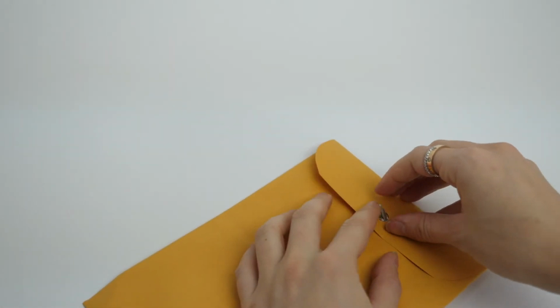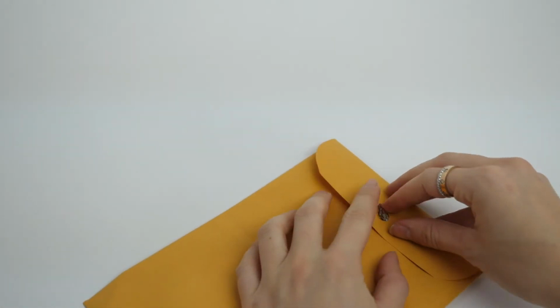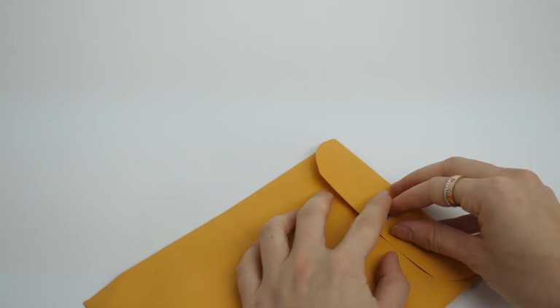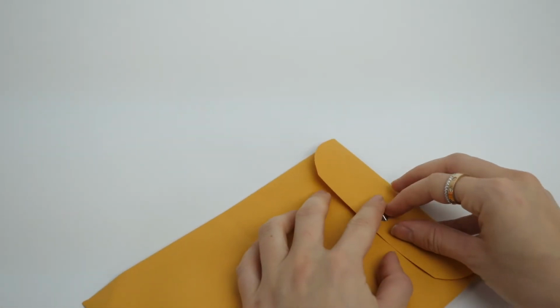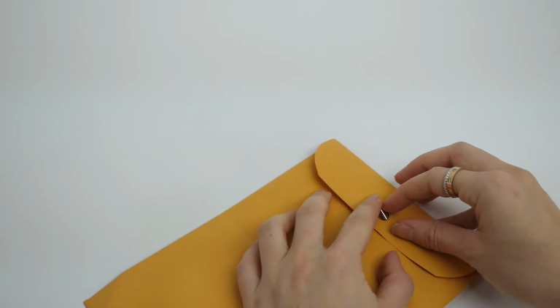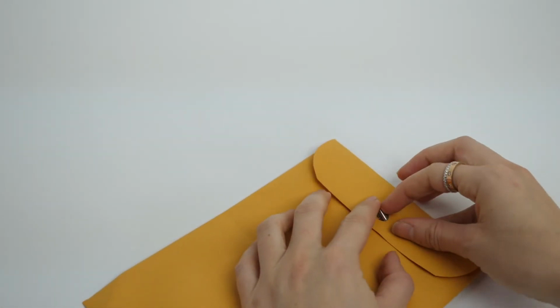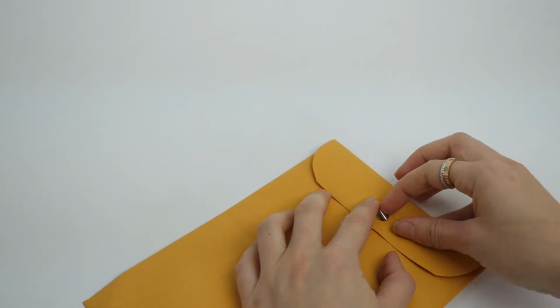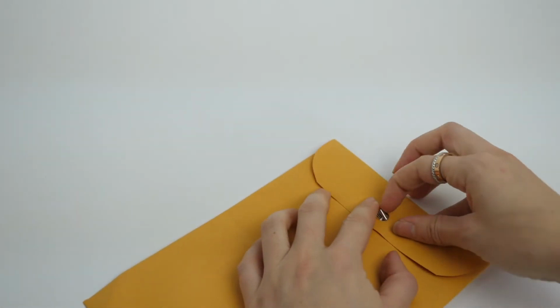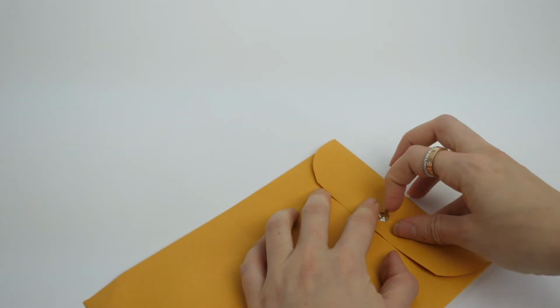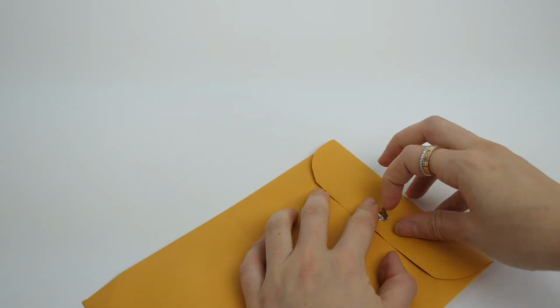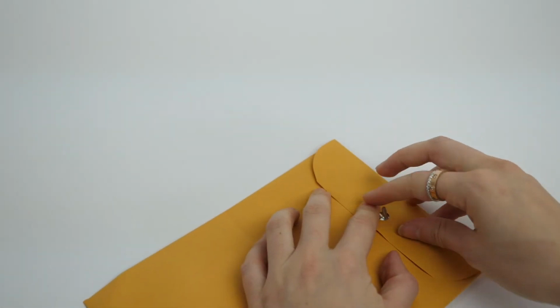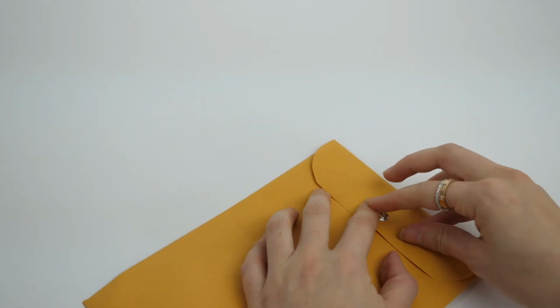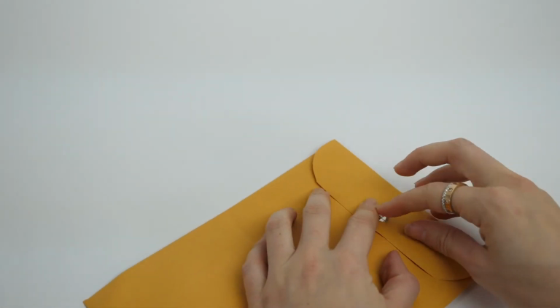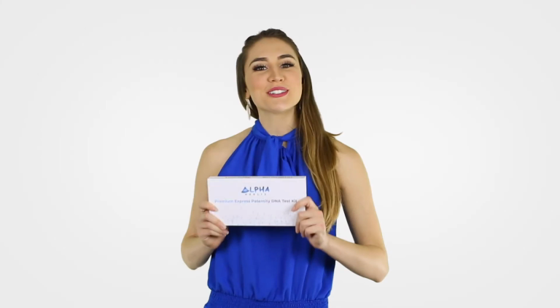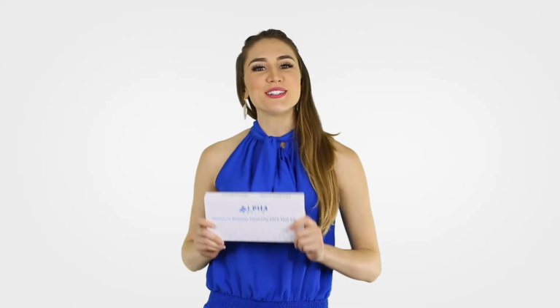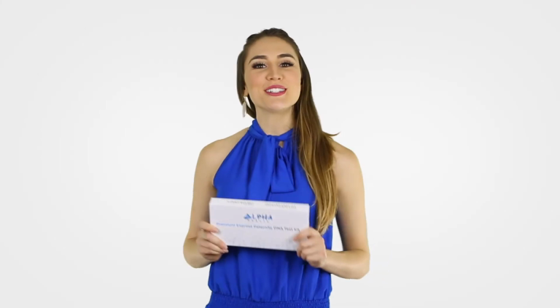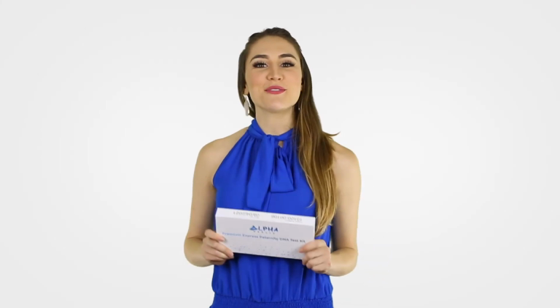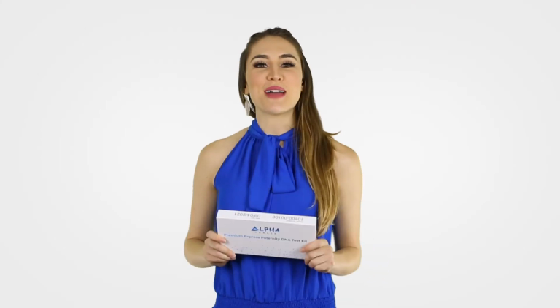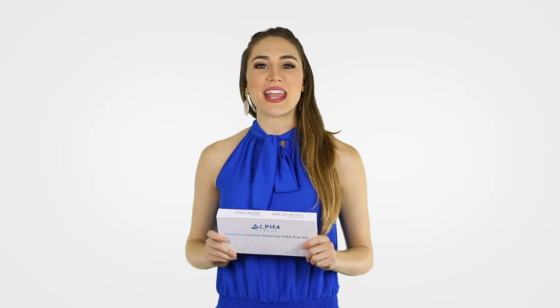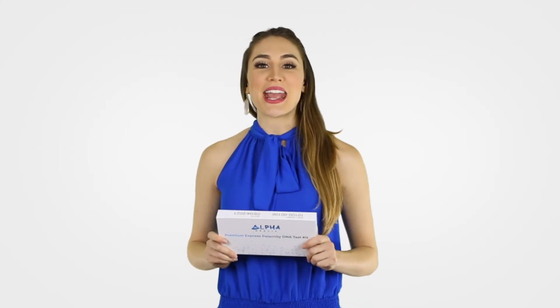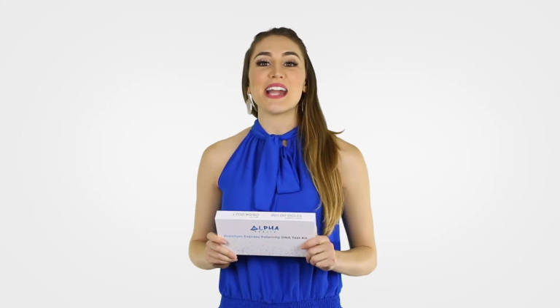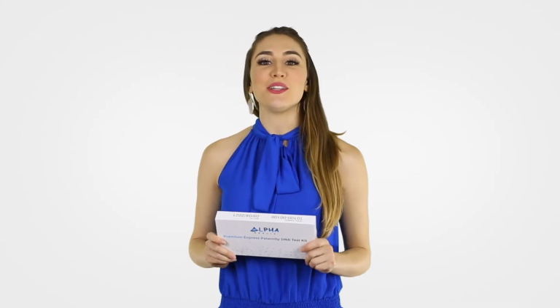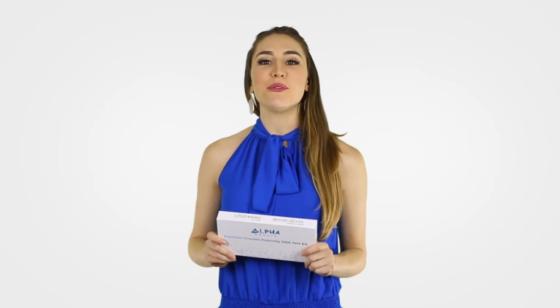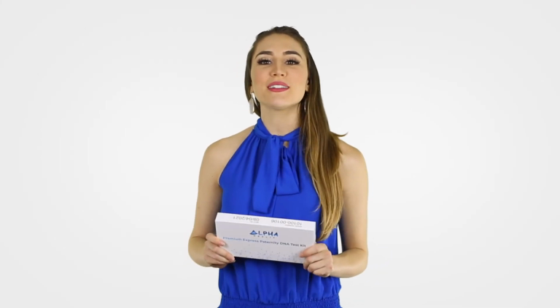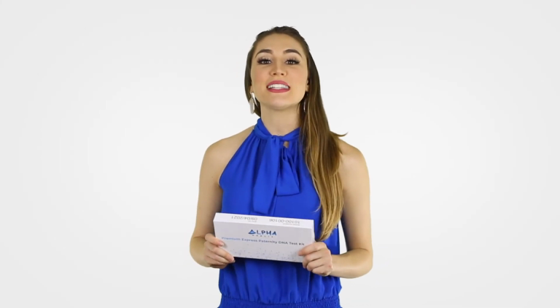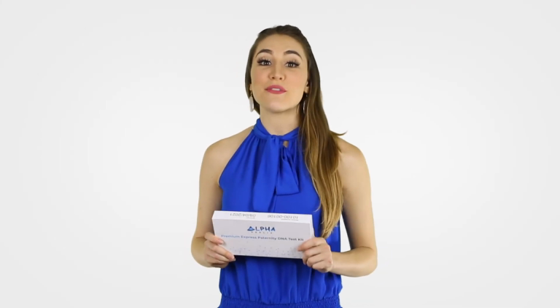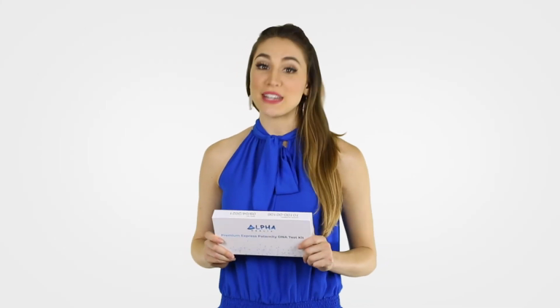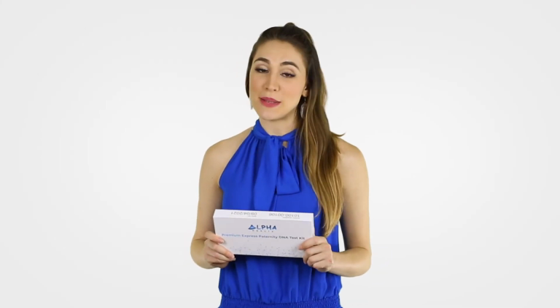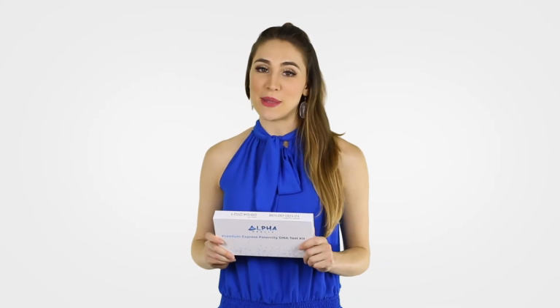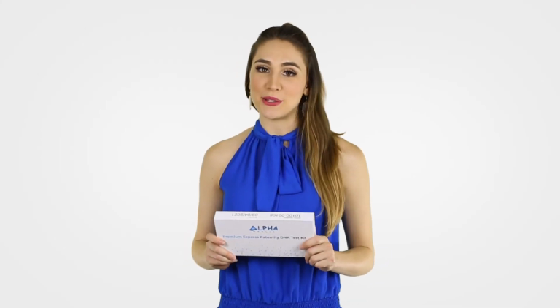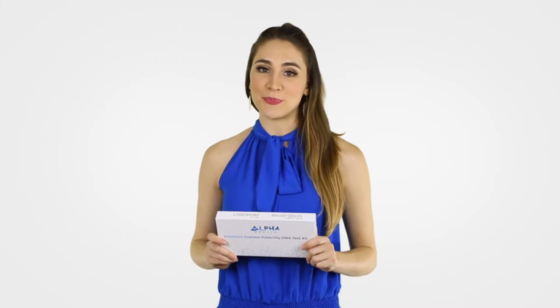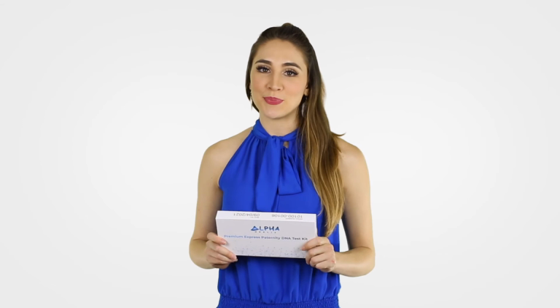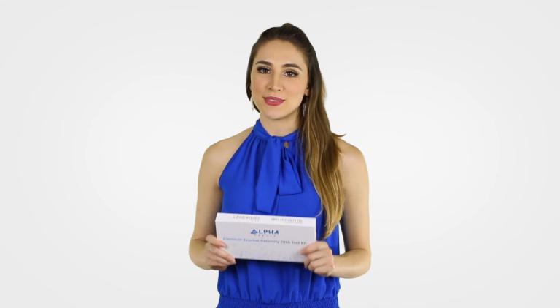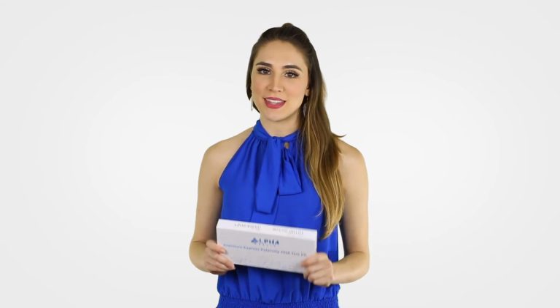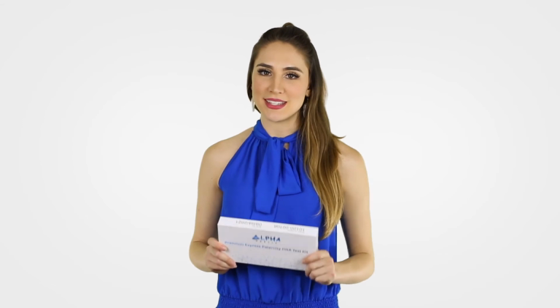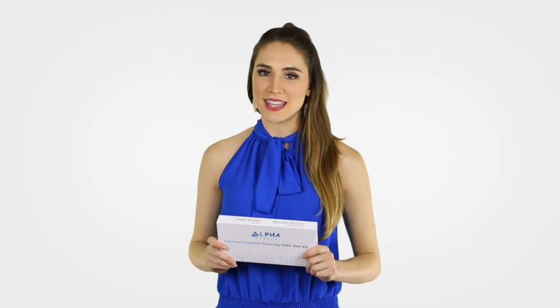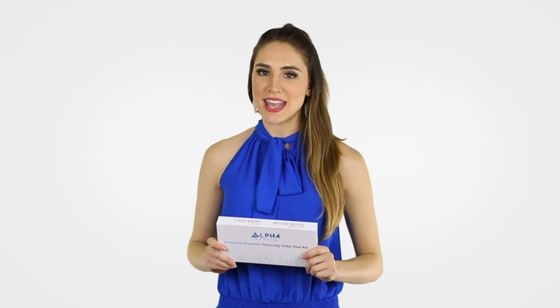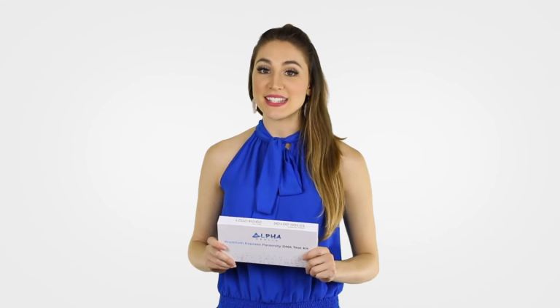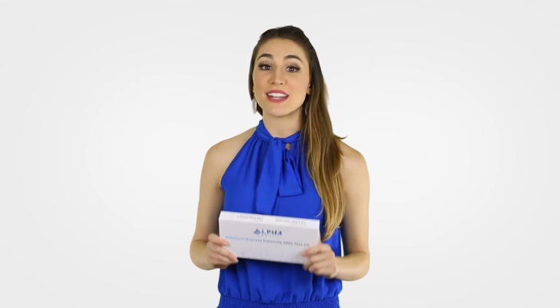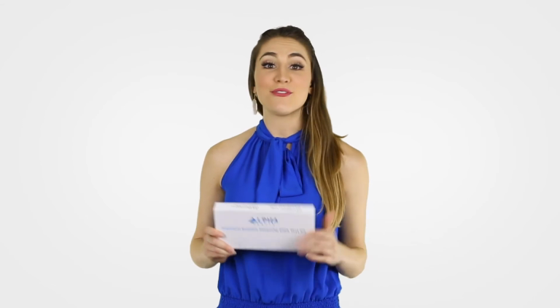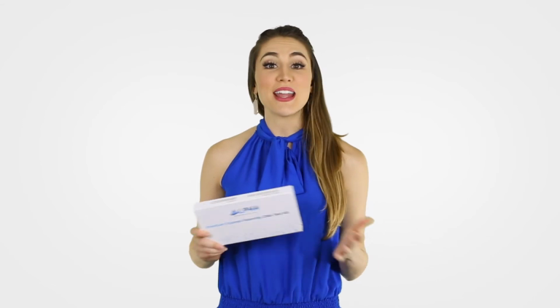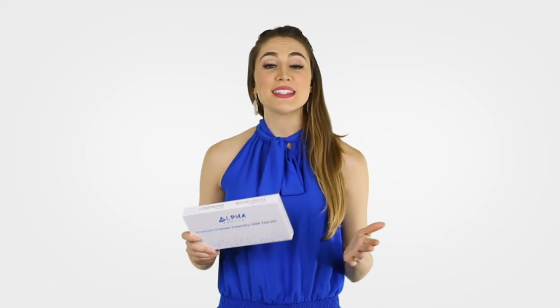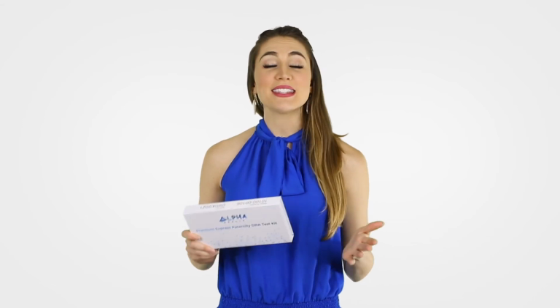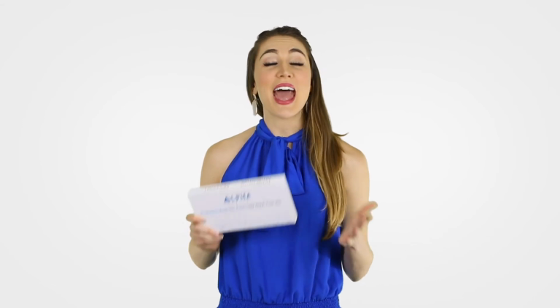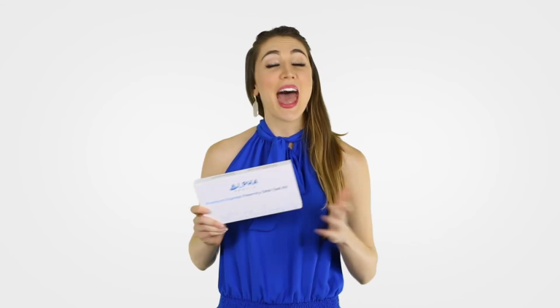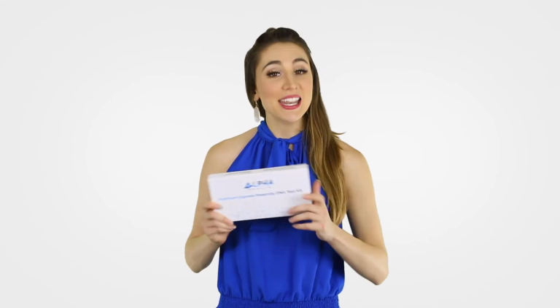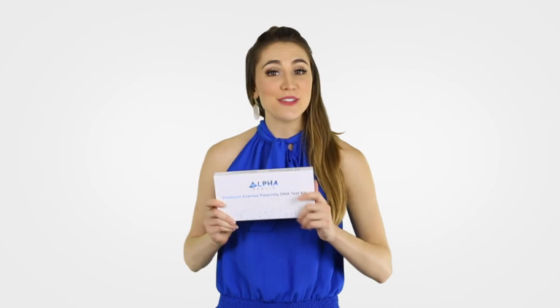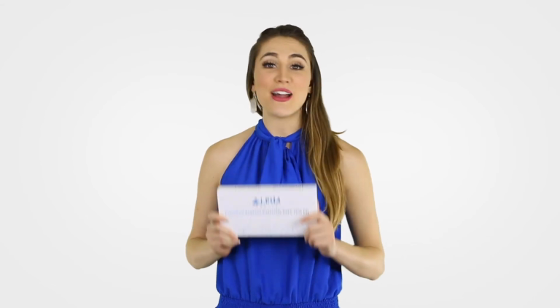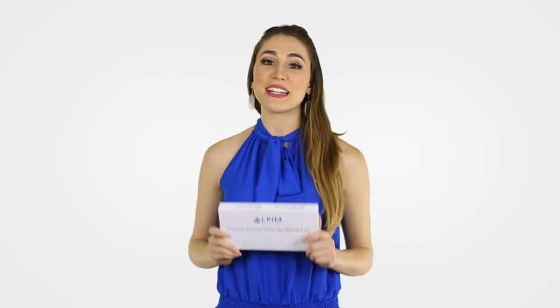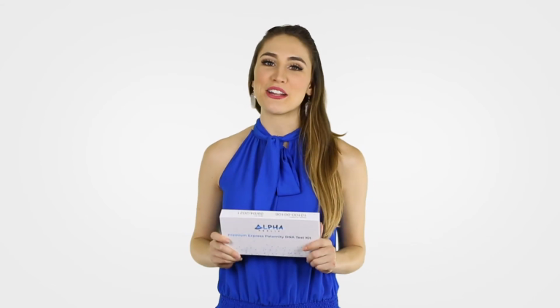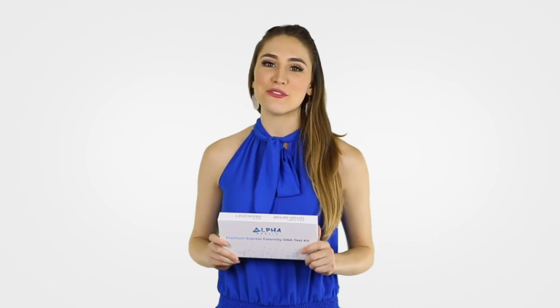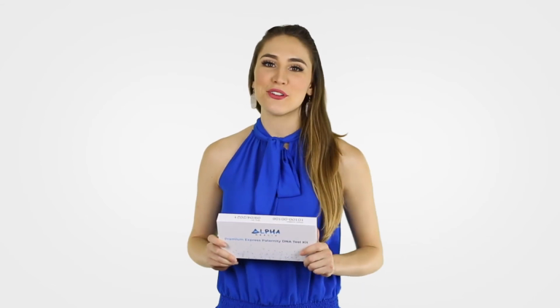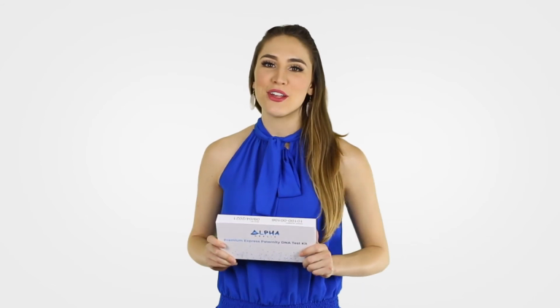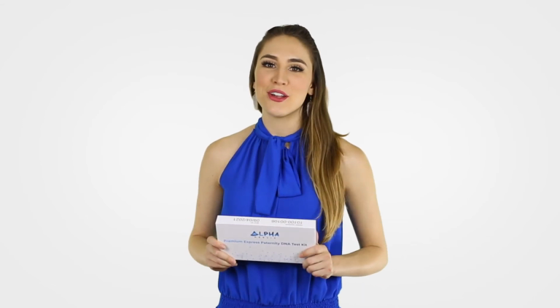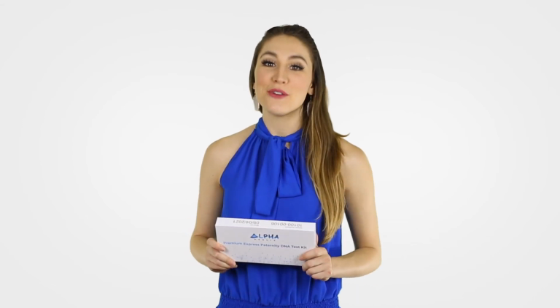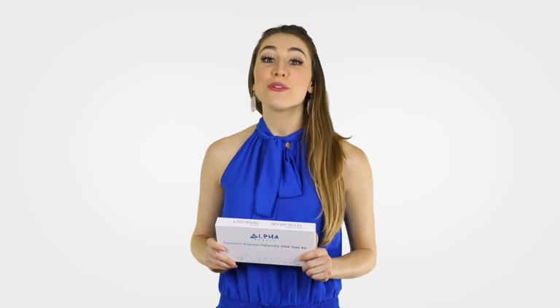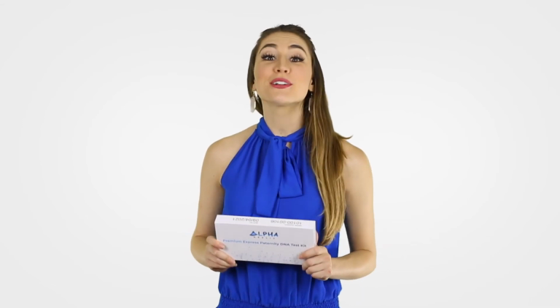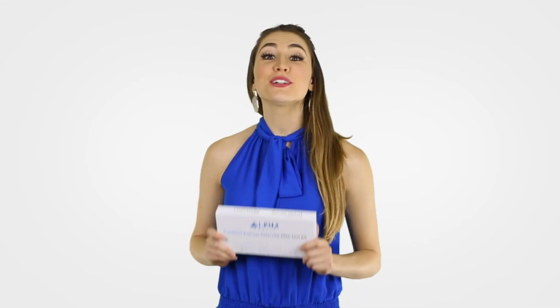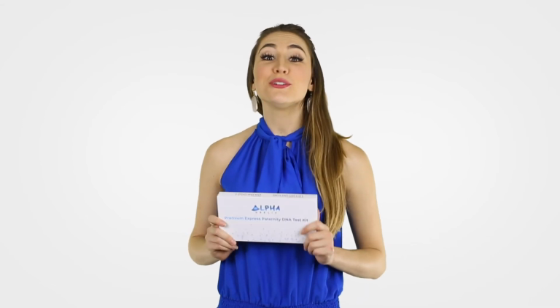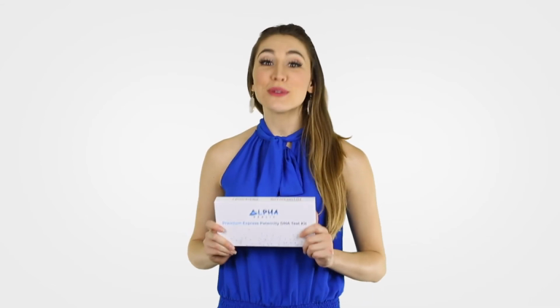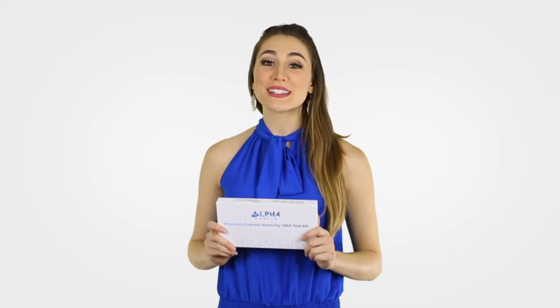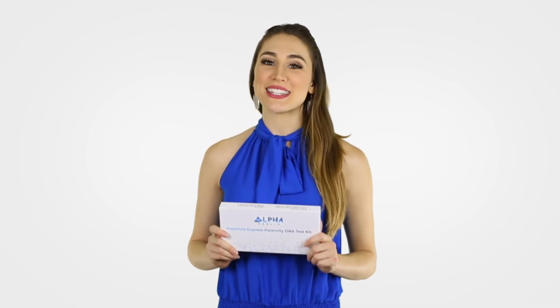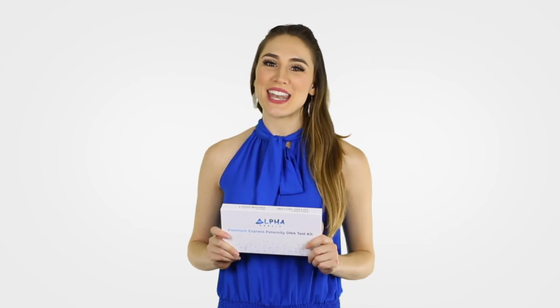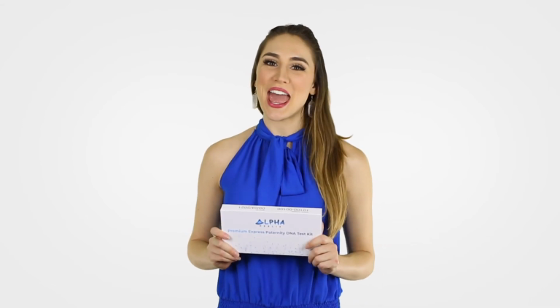It's that easy! When the results are ready, you will receive an email. This kit is advanced and effective. Order yours today!